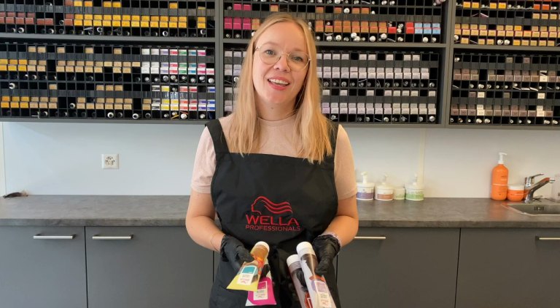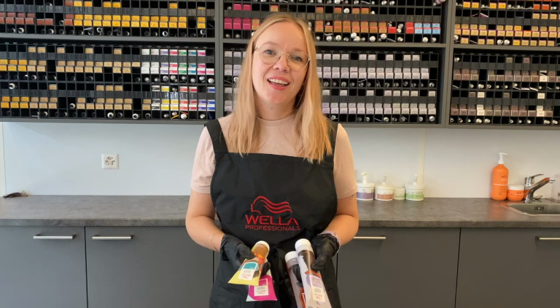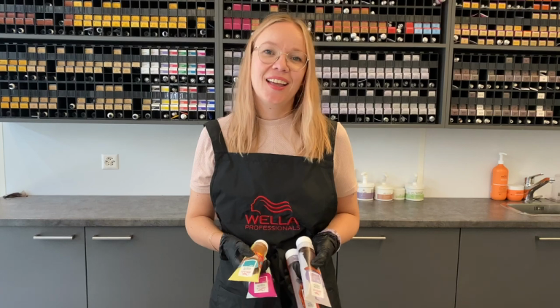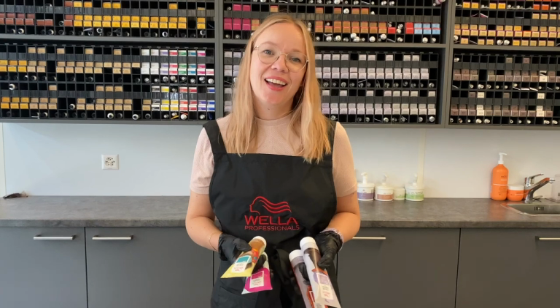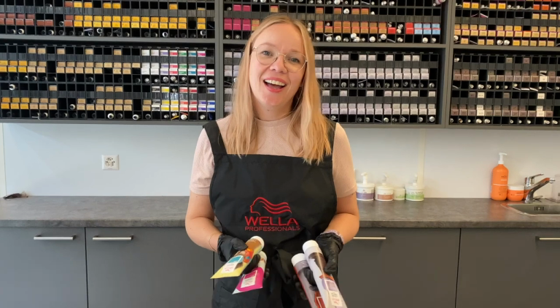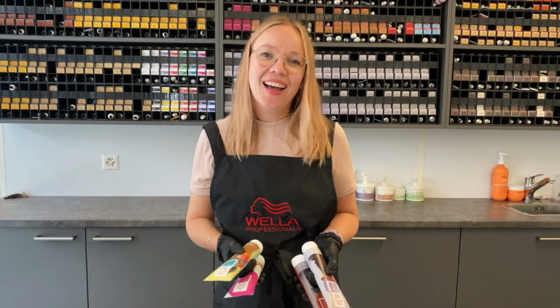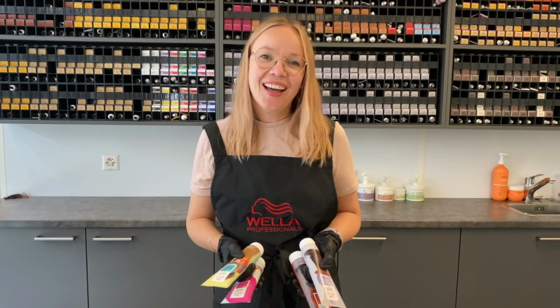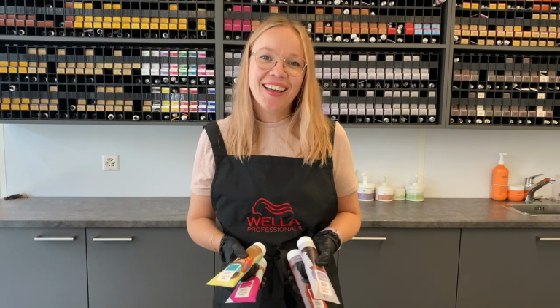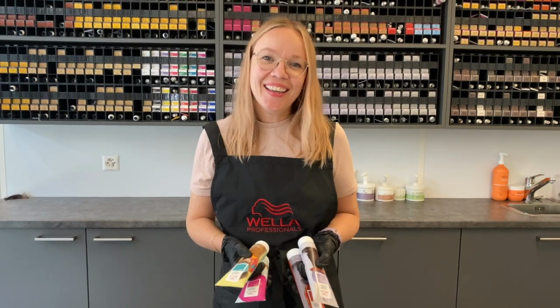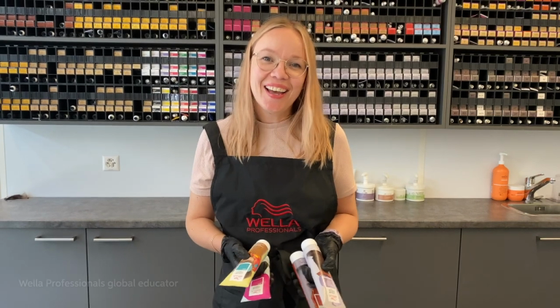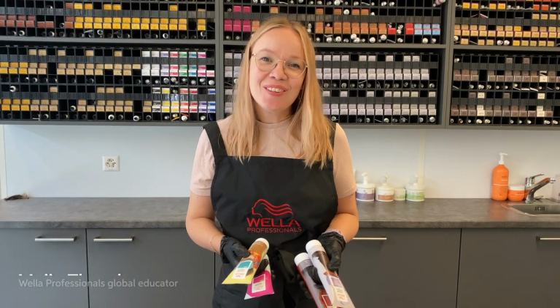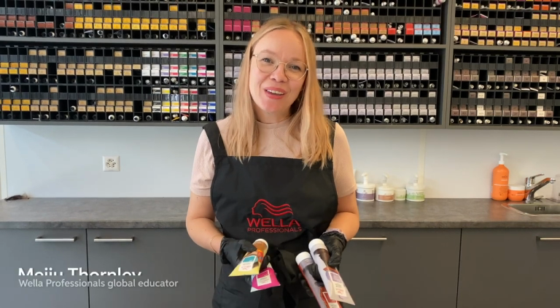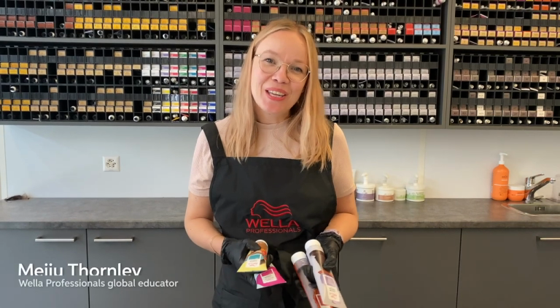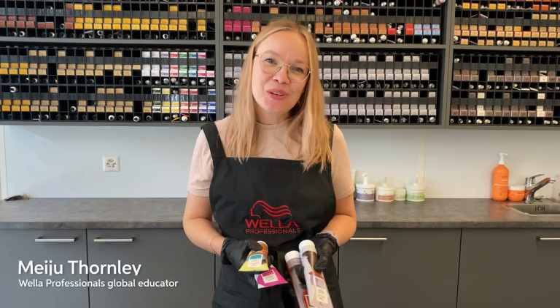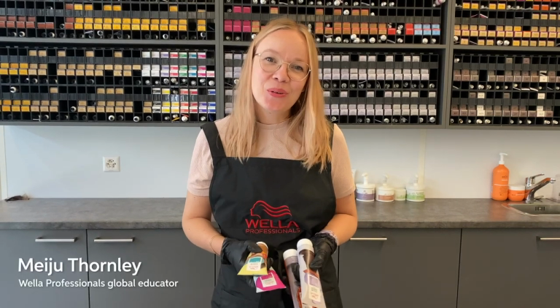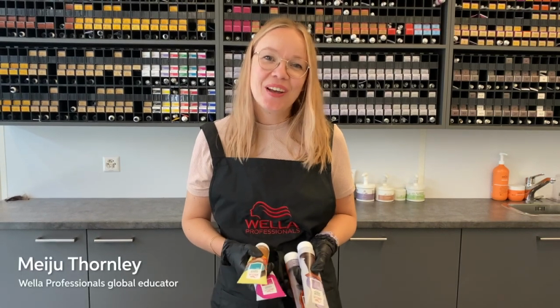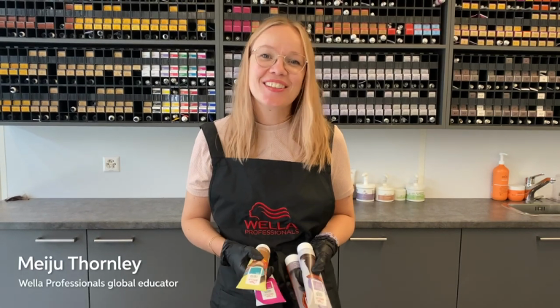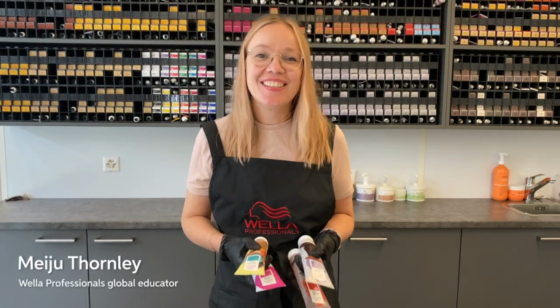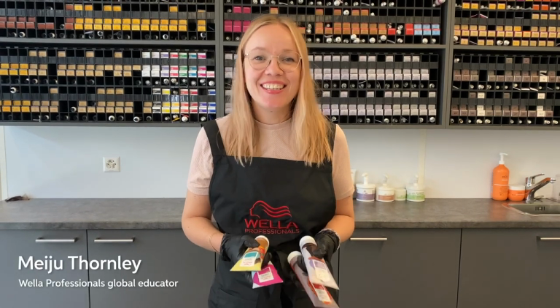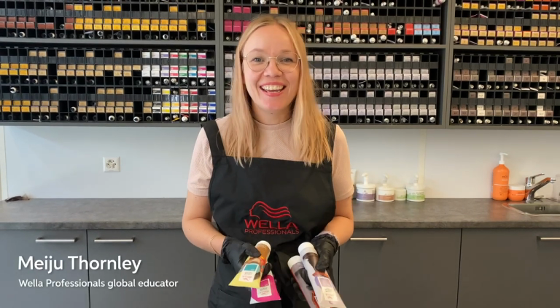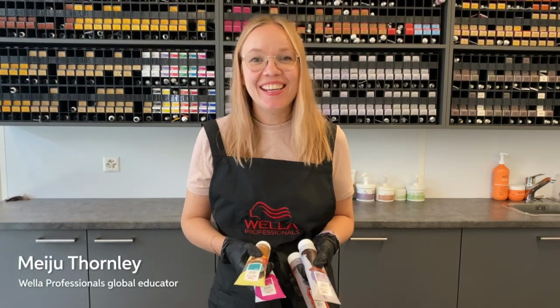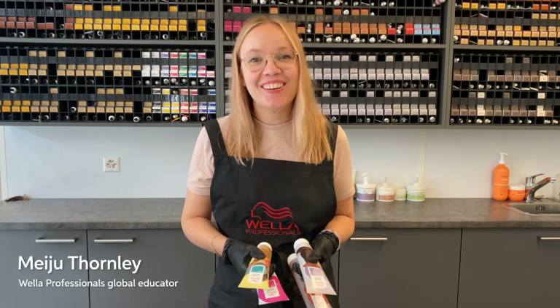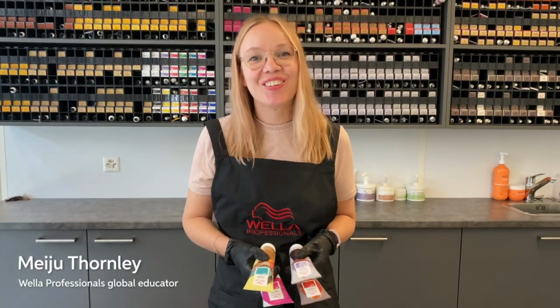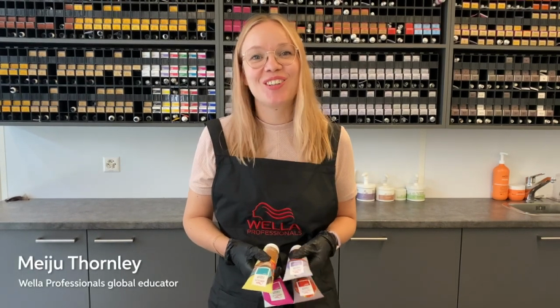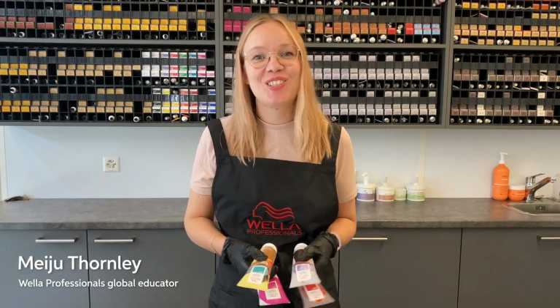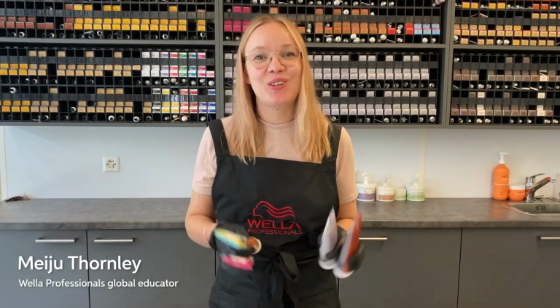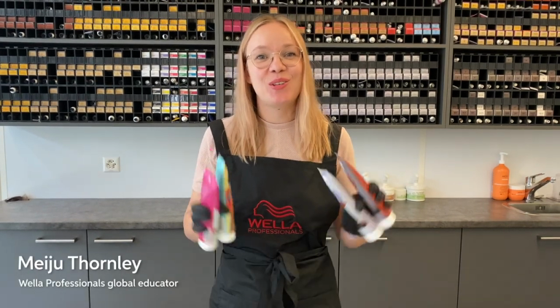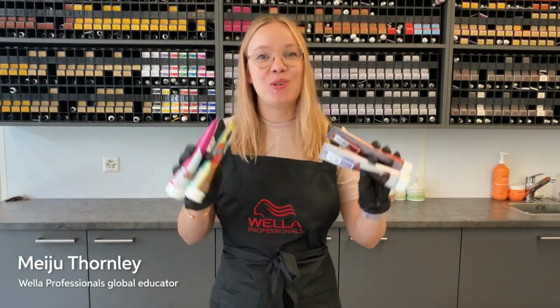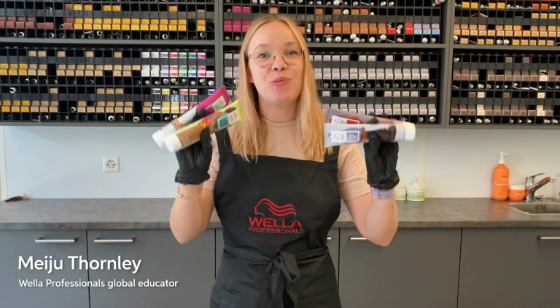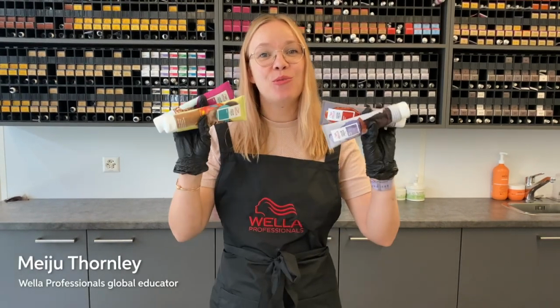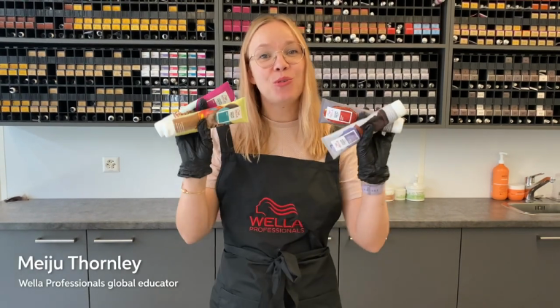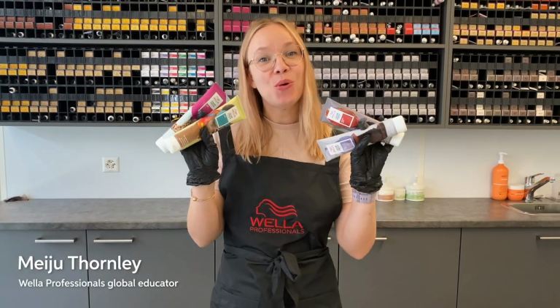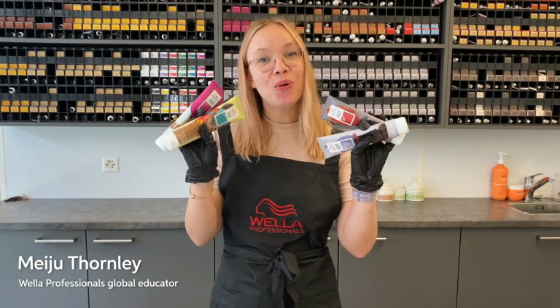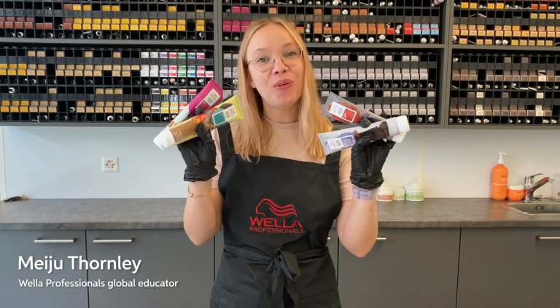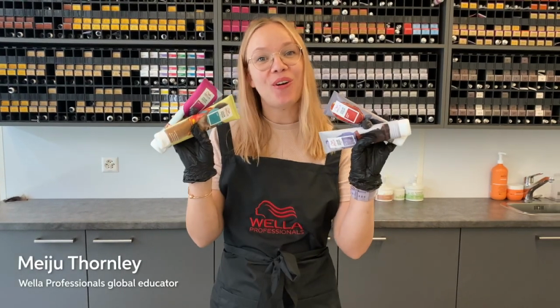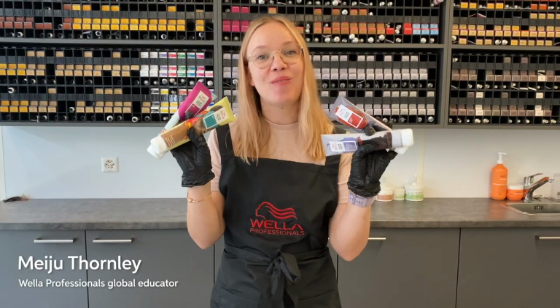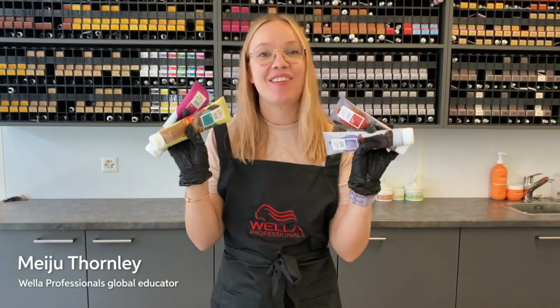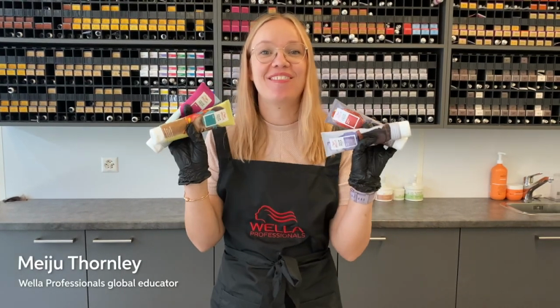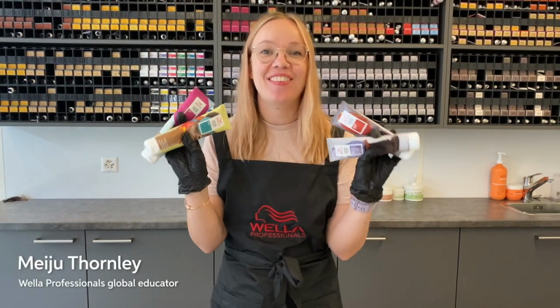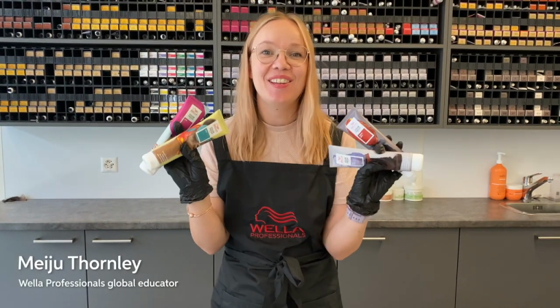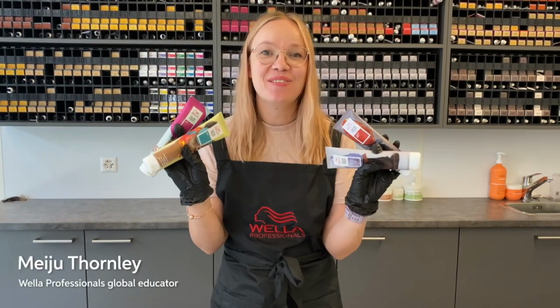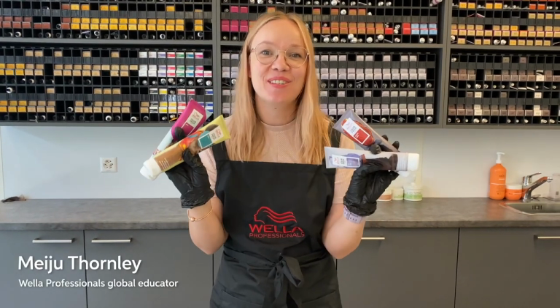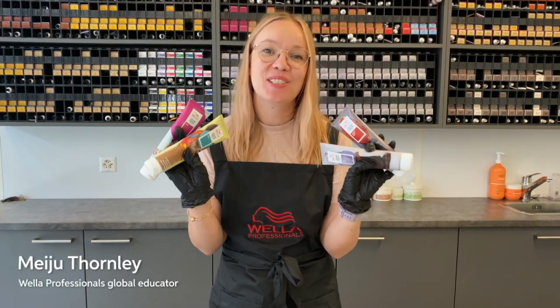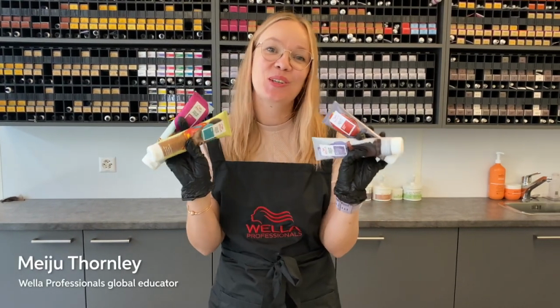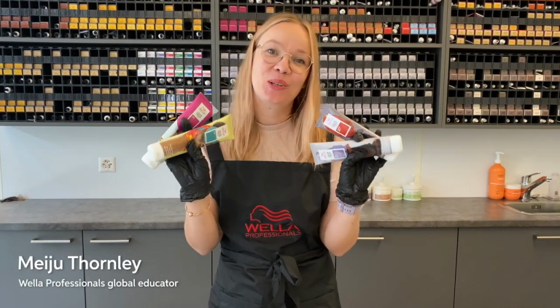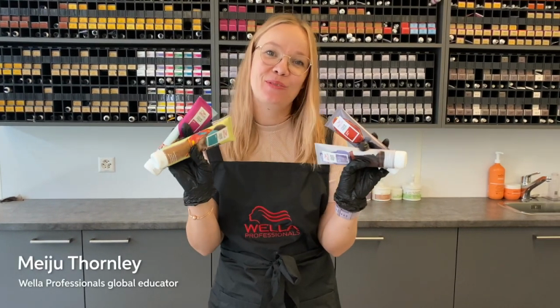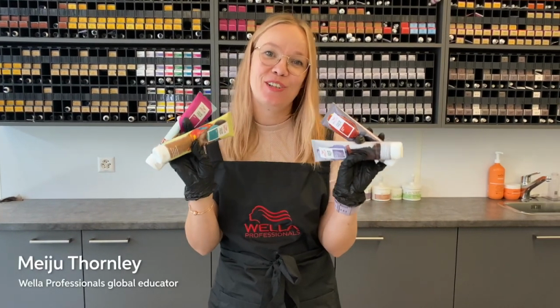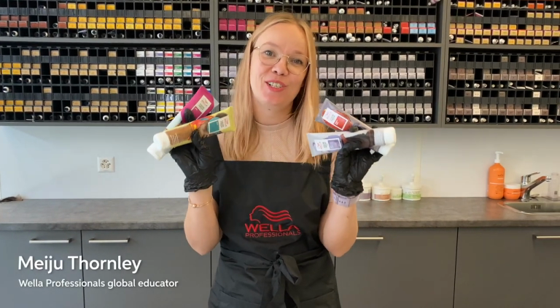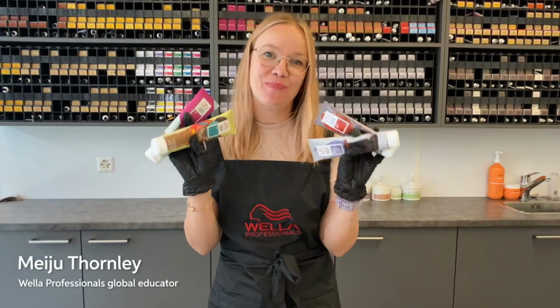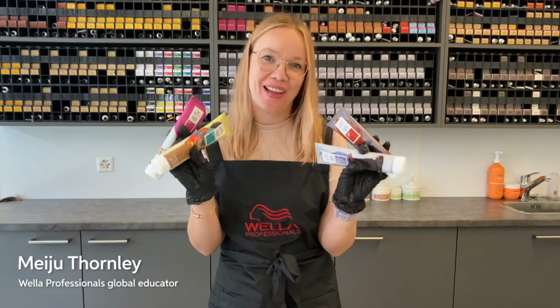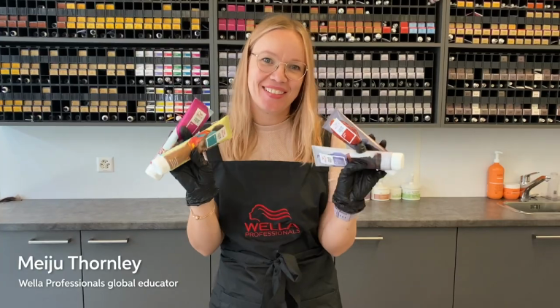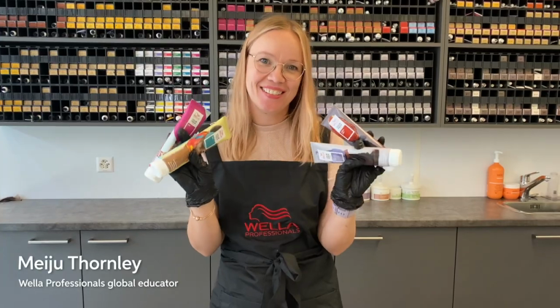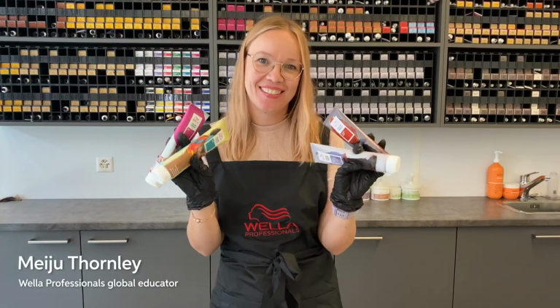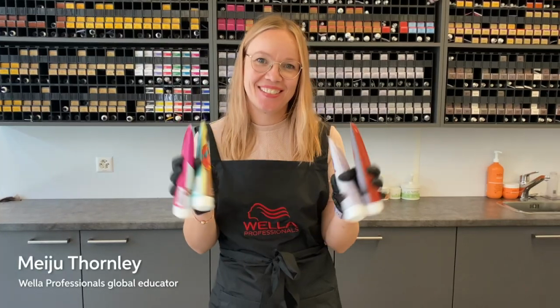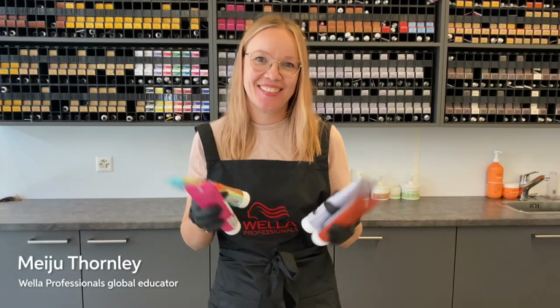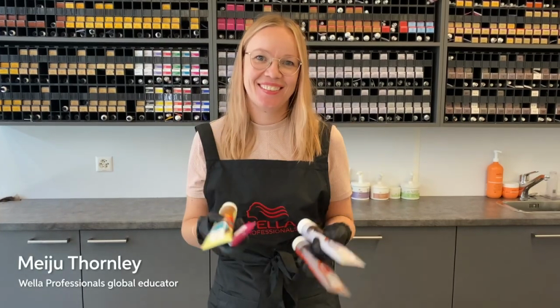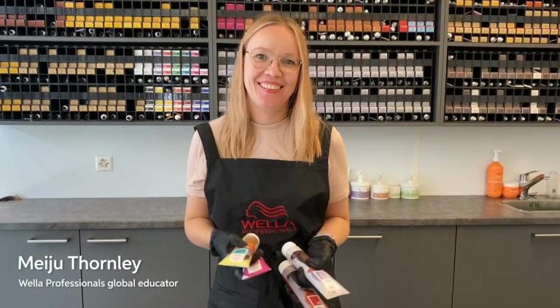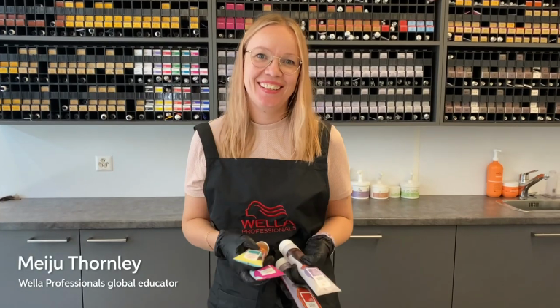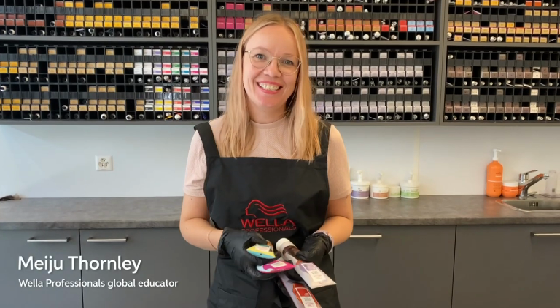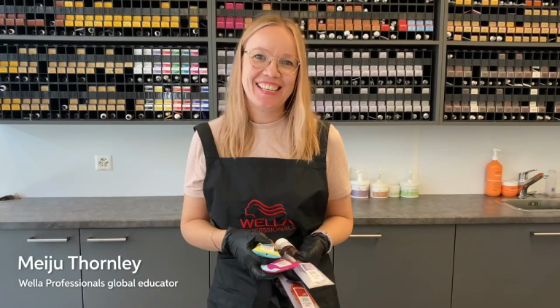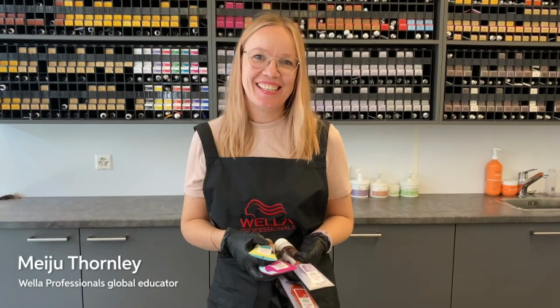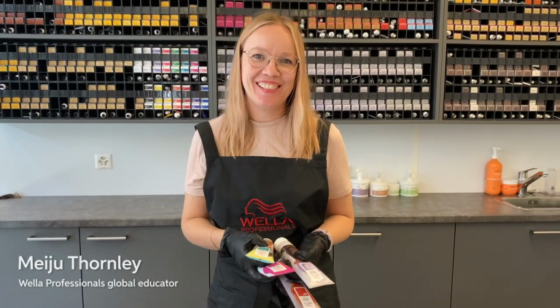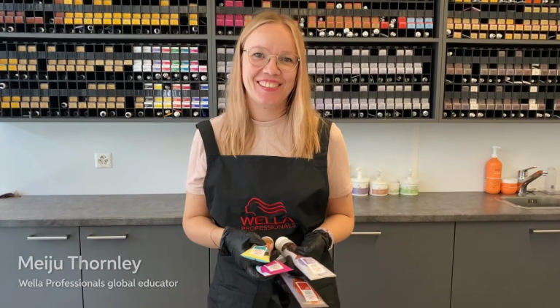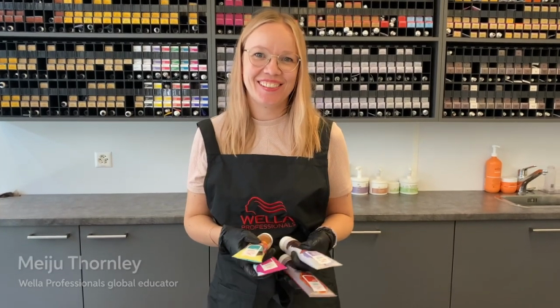Hi, I'm Meiju and today I'm going to show you four of my favorite Colour Fresh masks. Let's take a look.